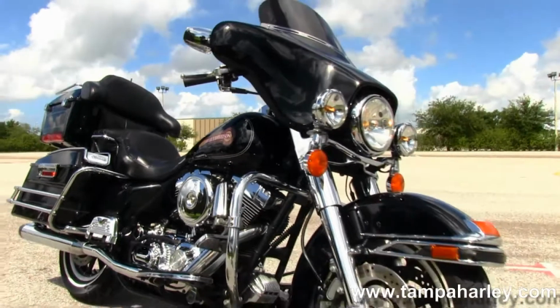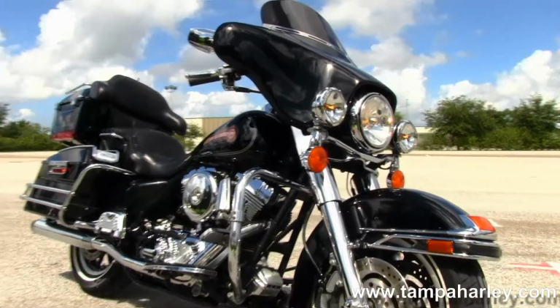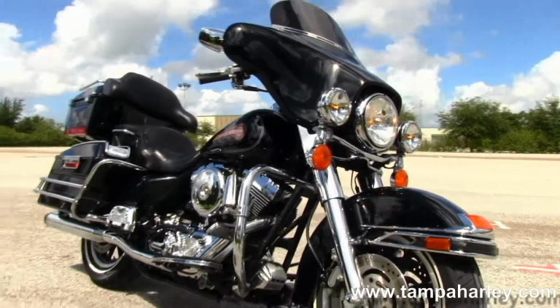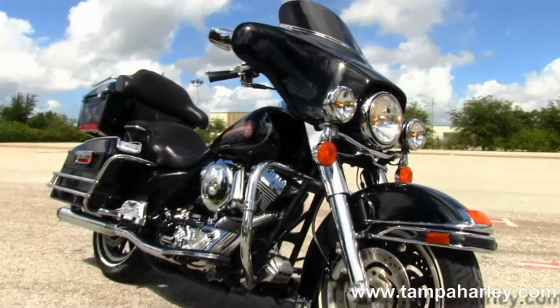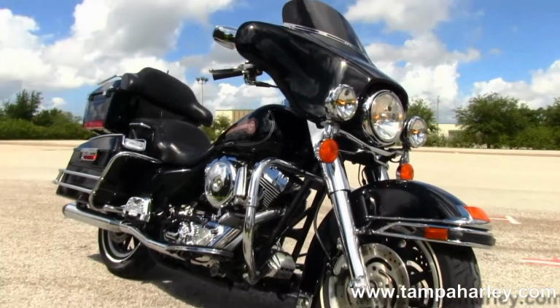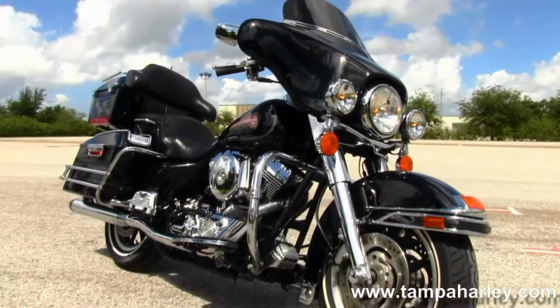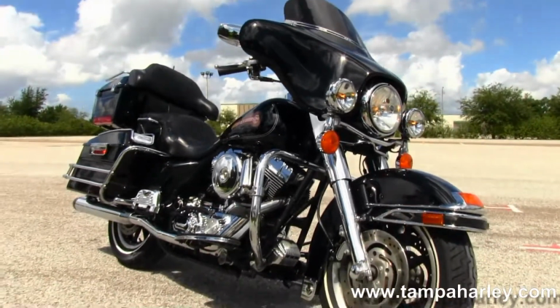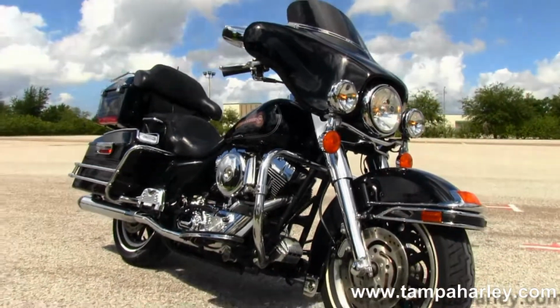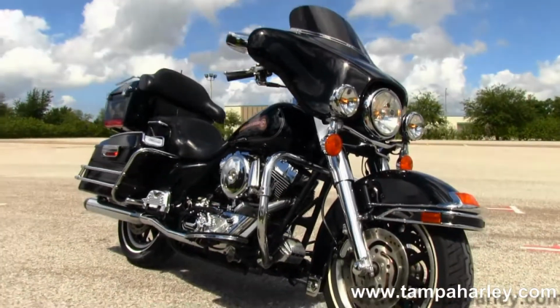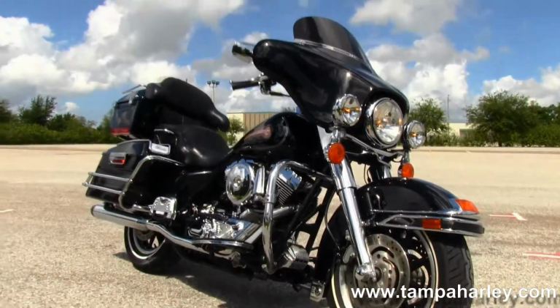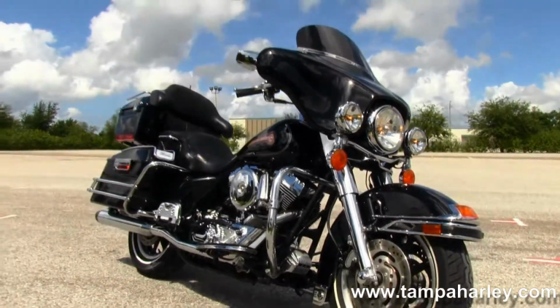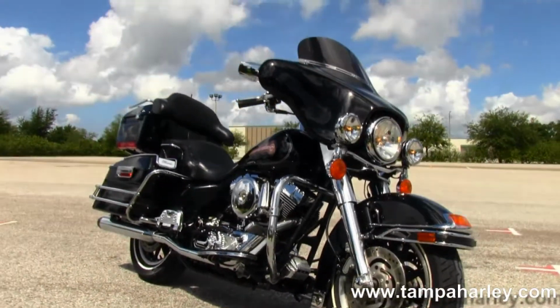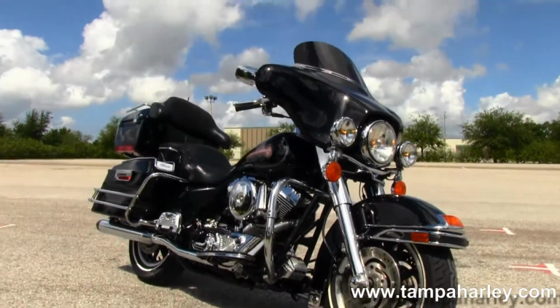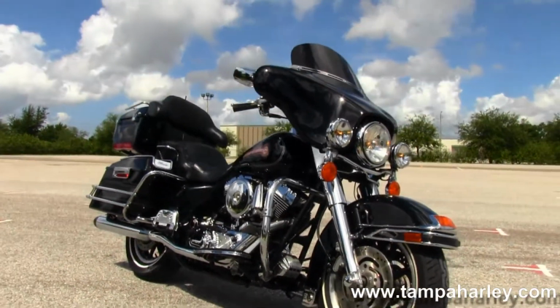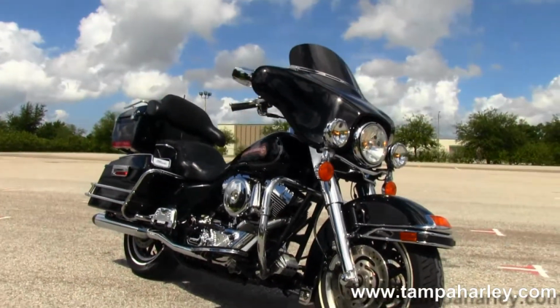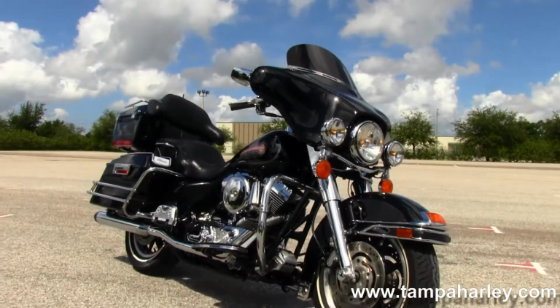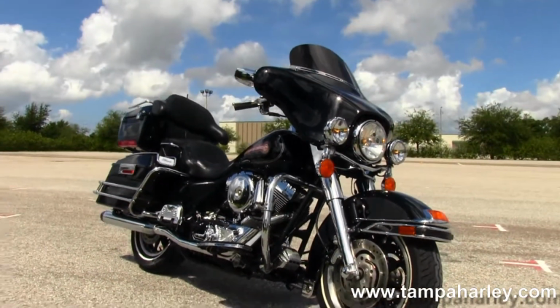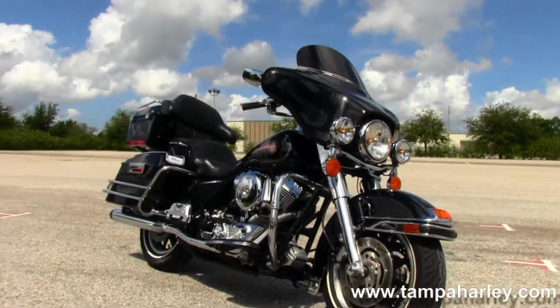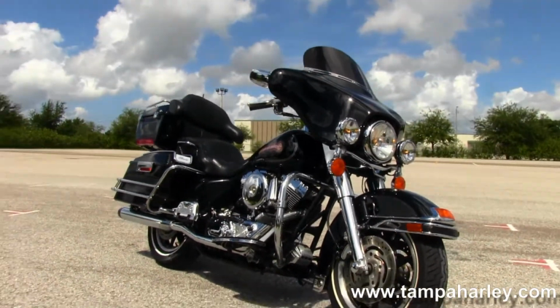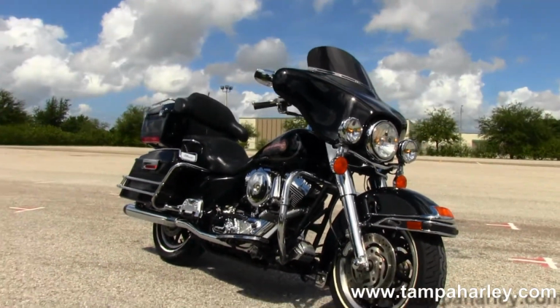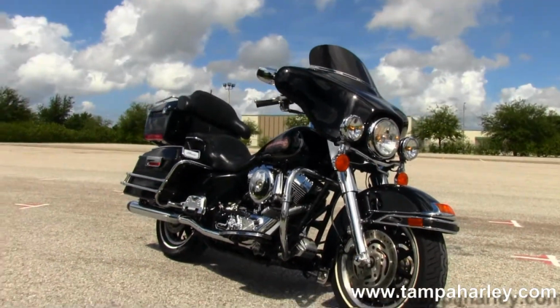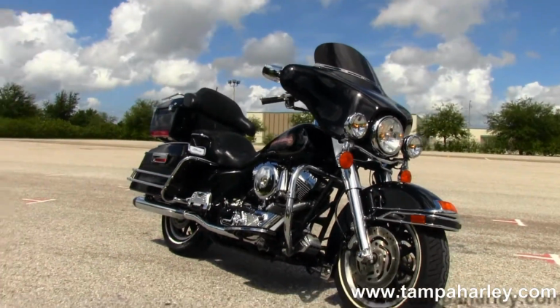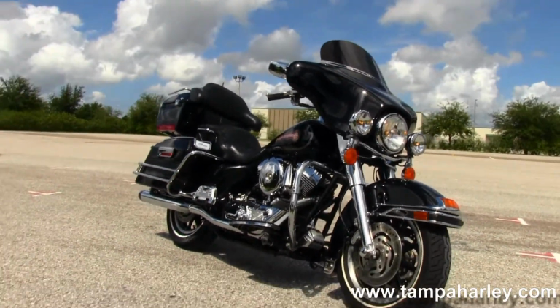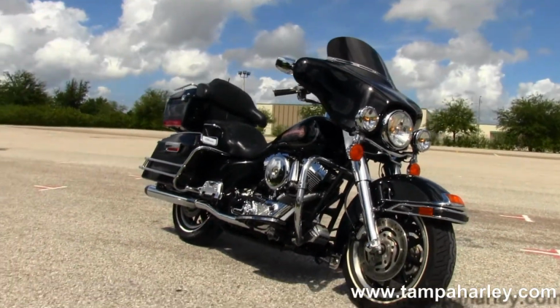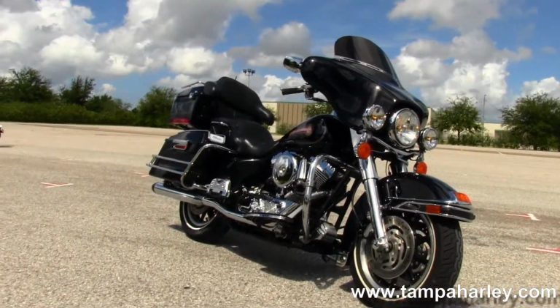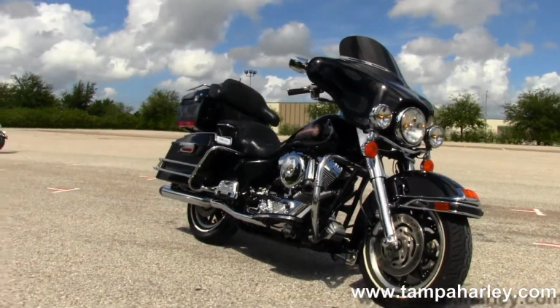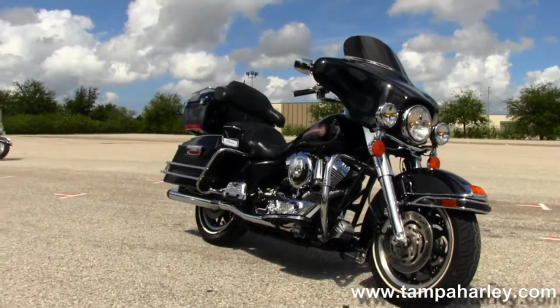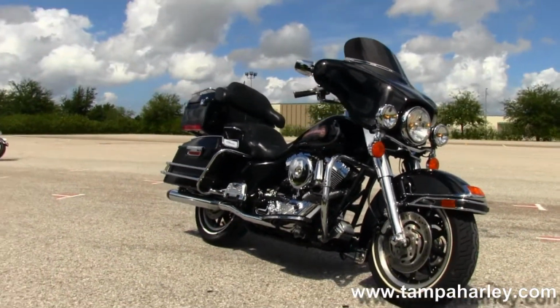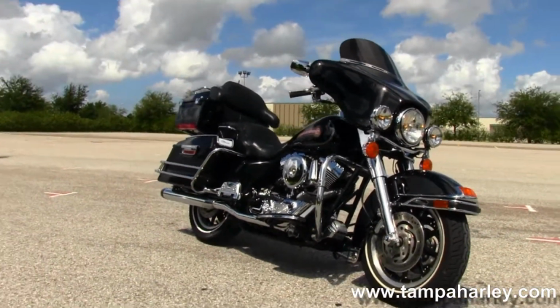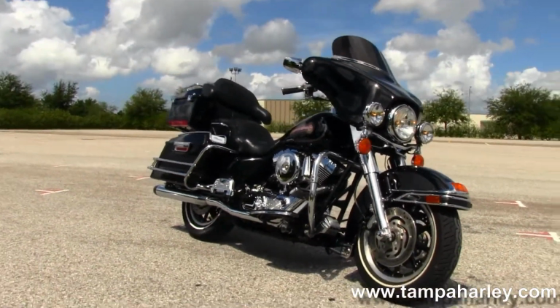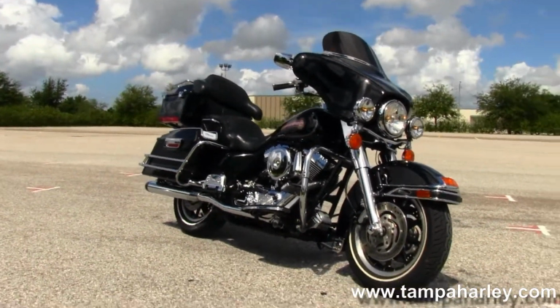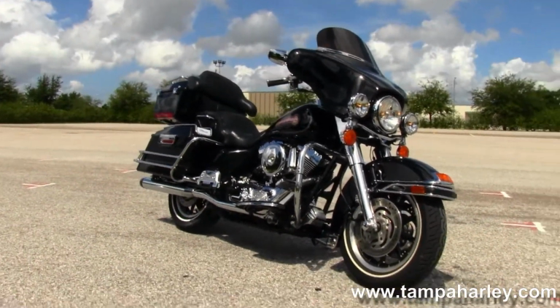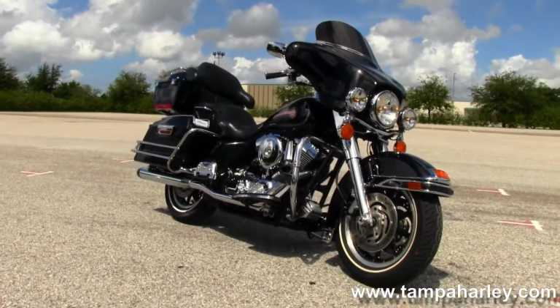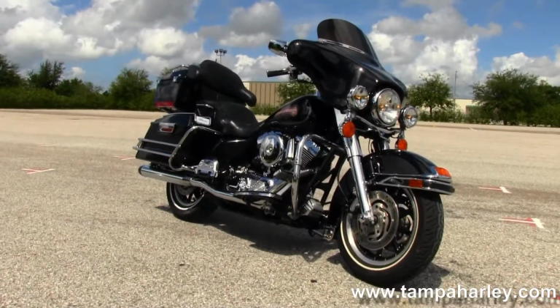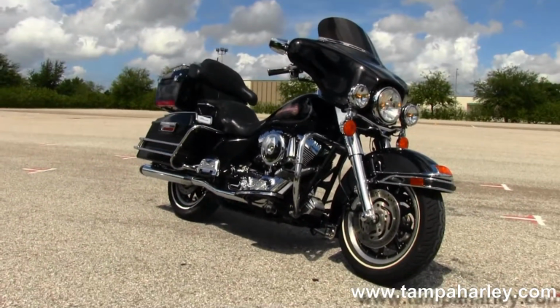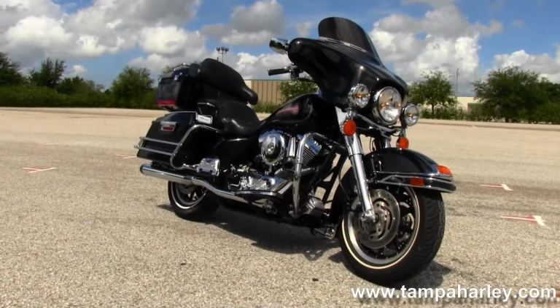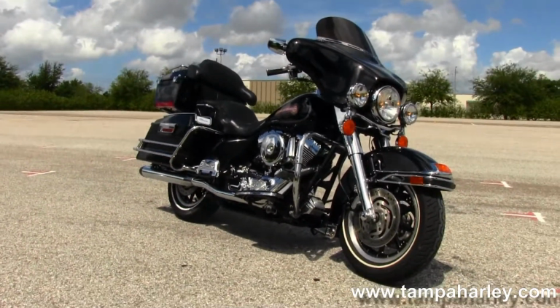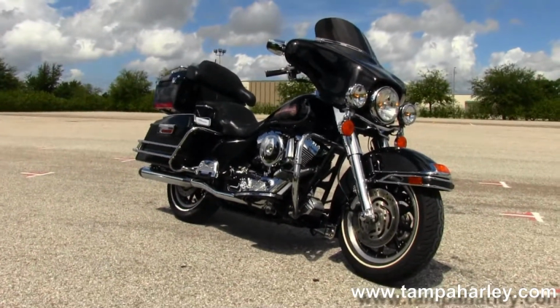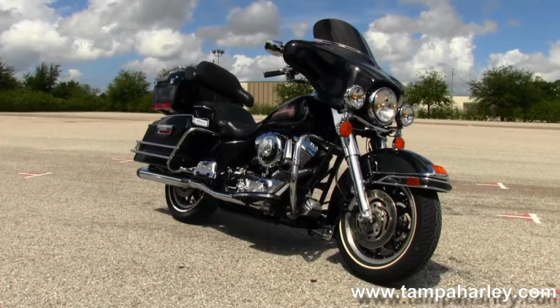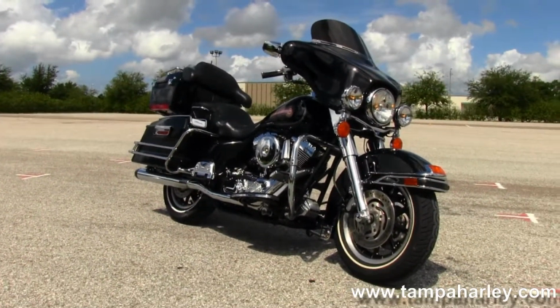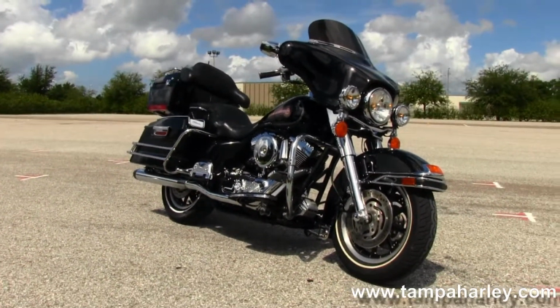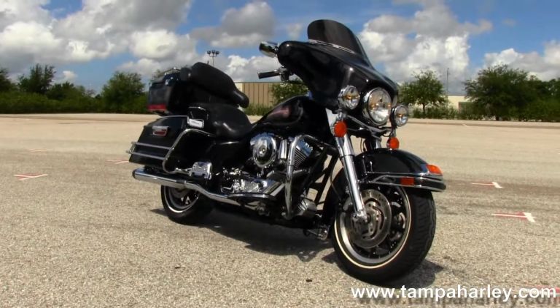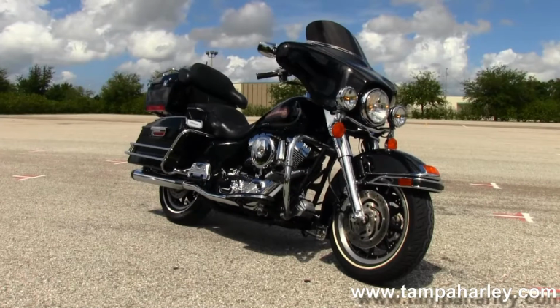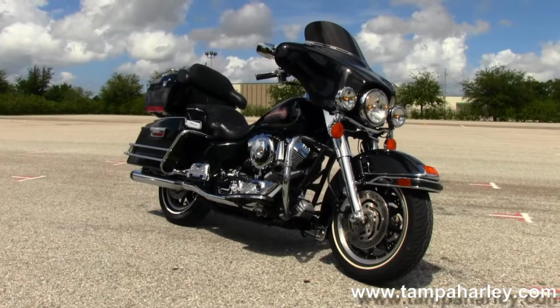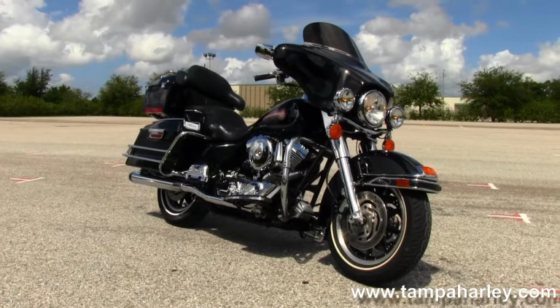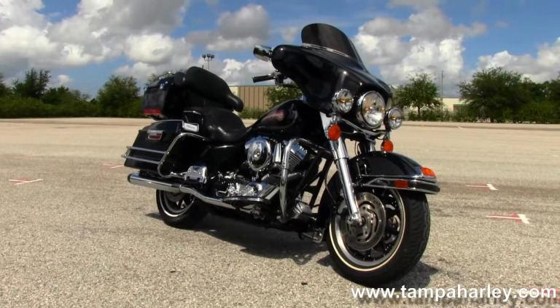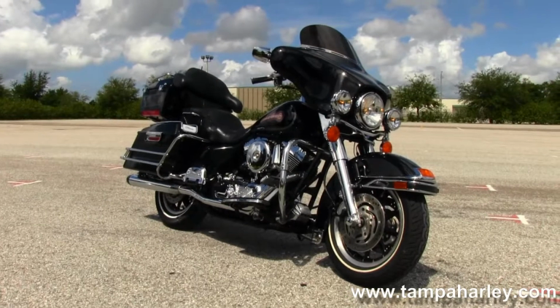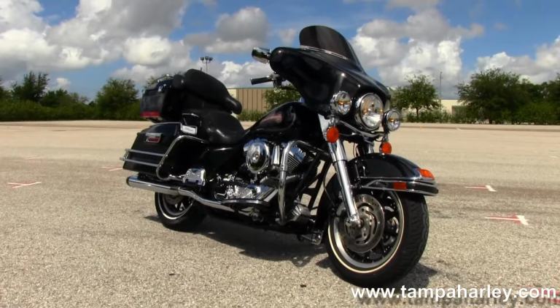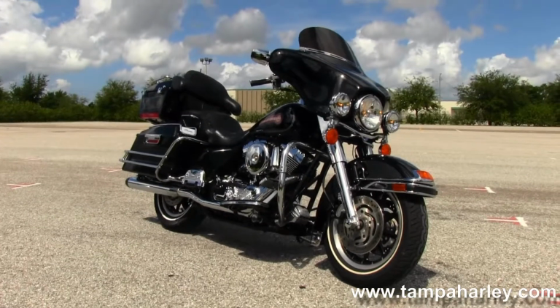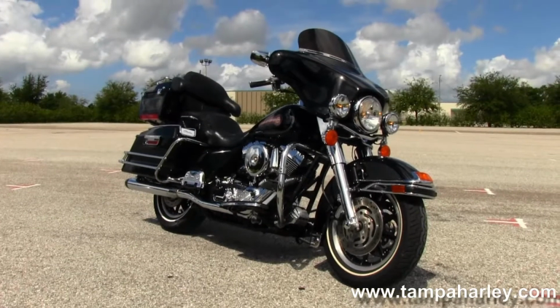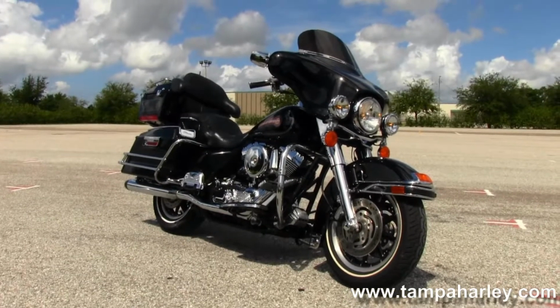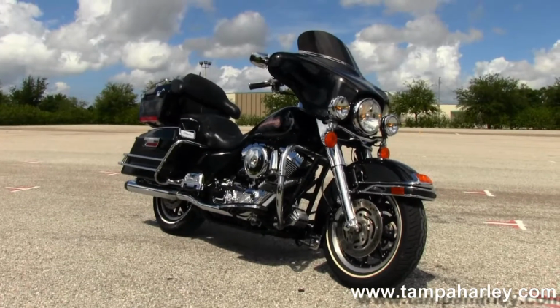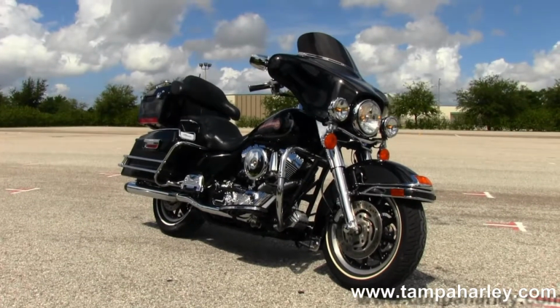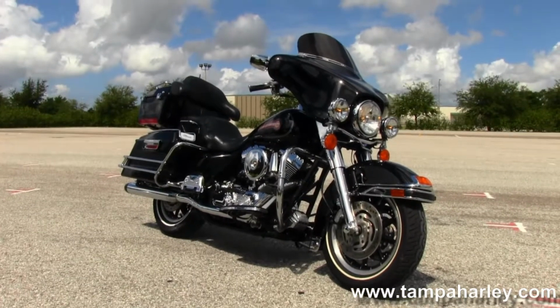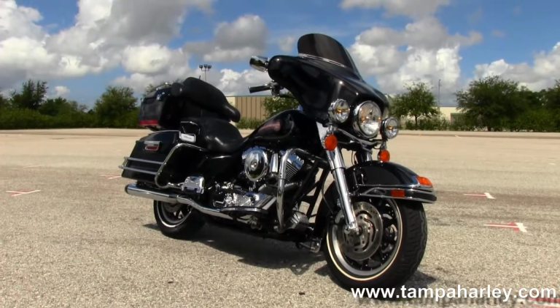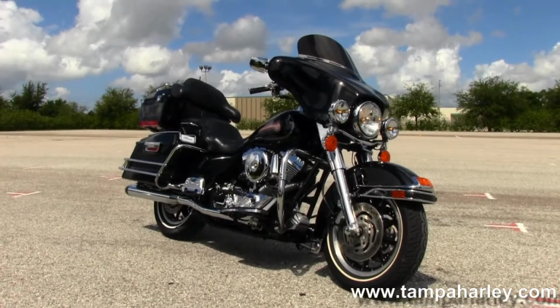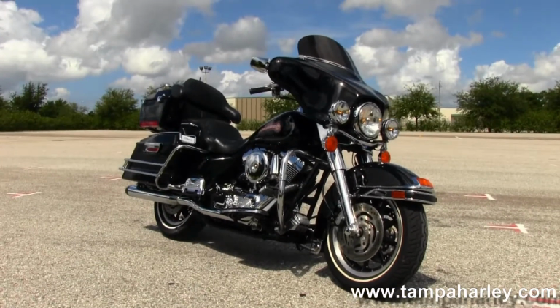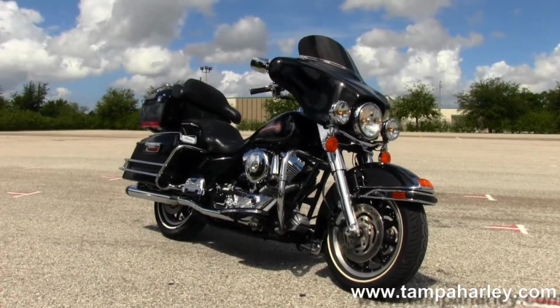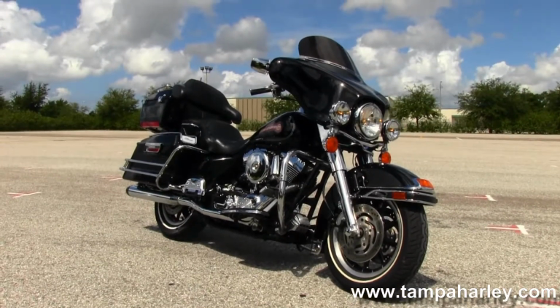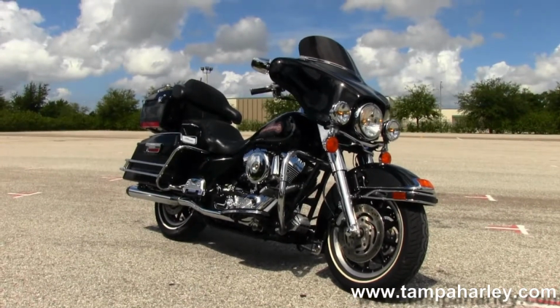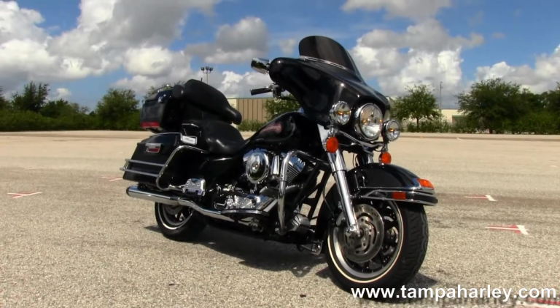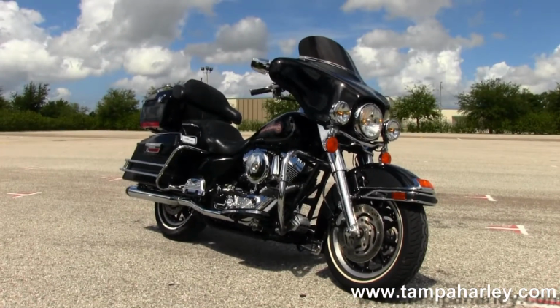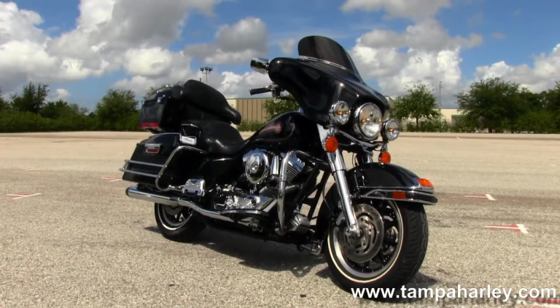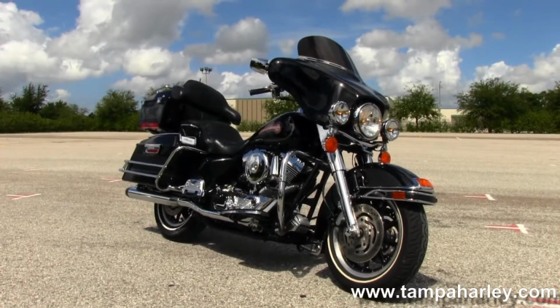Trucks, boats, RVs — you name it, we take it as long as we don't have to feed it. We're rated number one in customer service and have over 200 pre-owned bikes in stock.